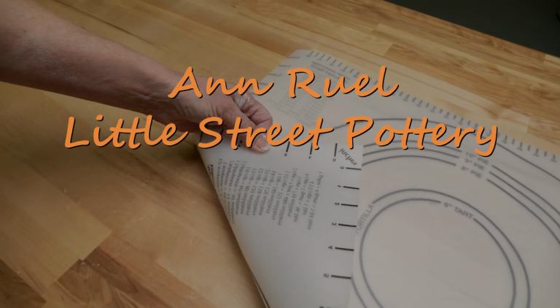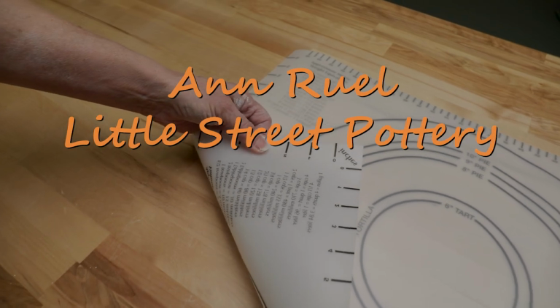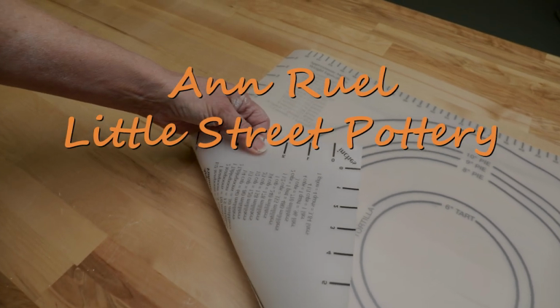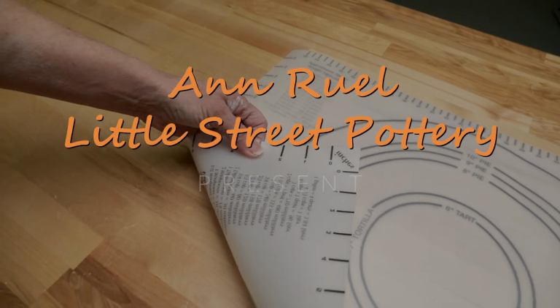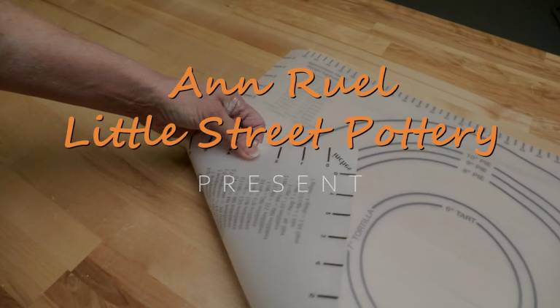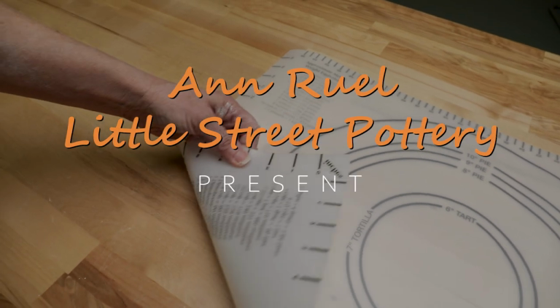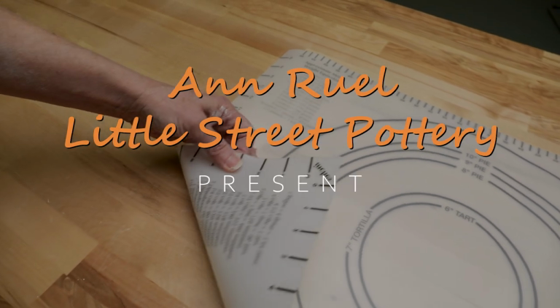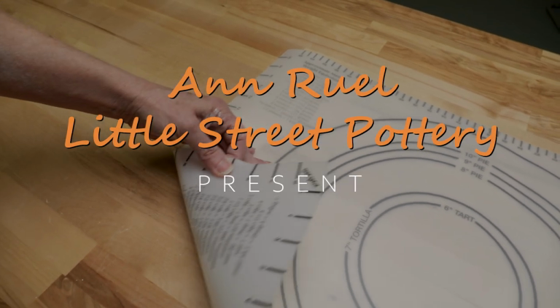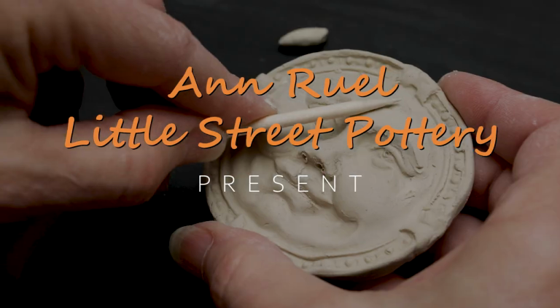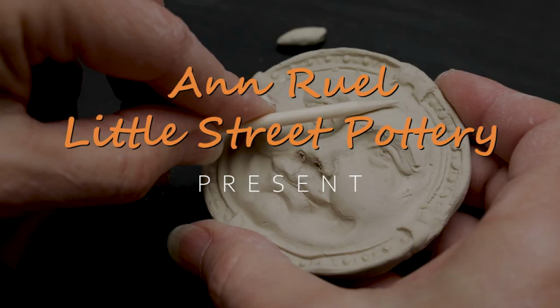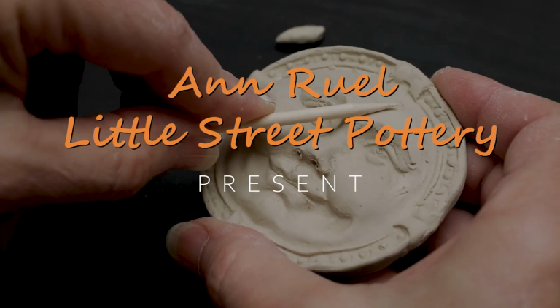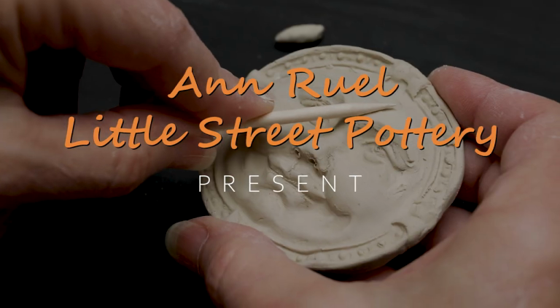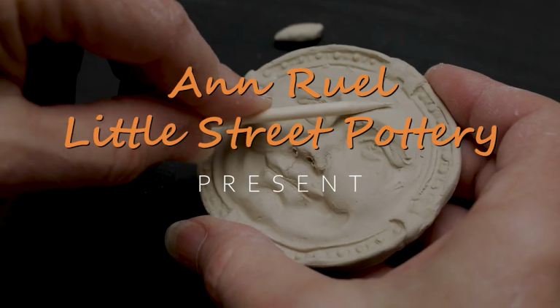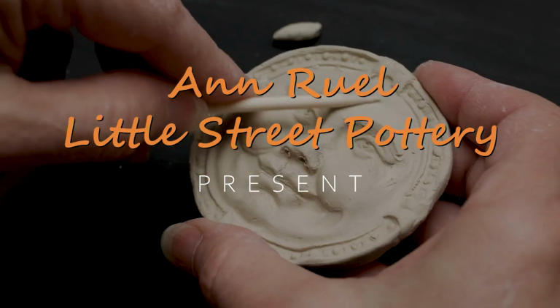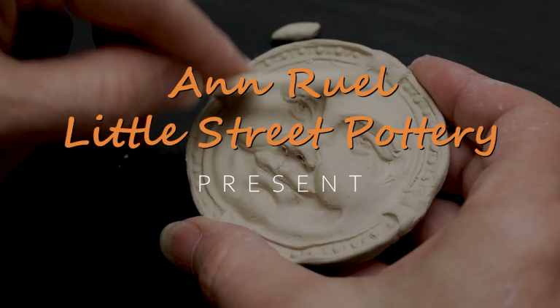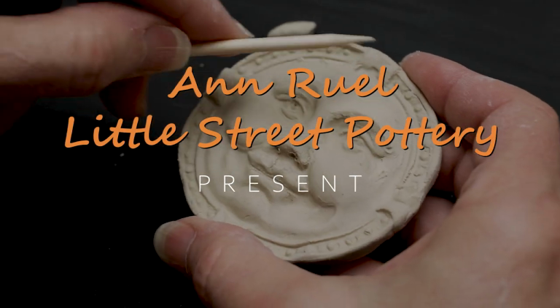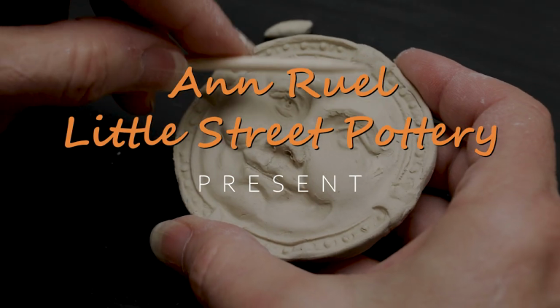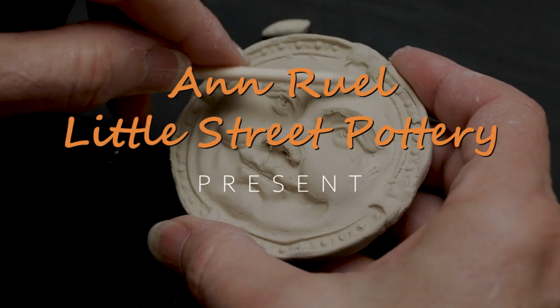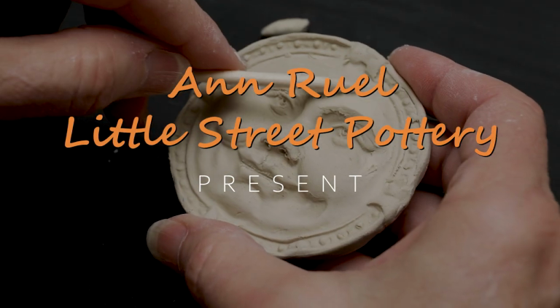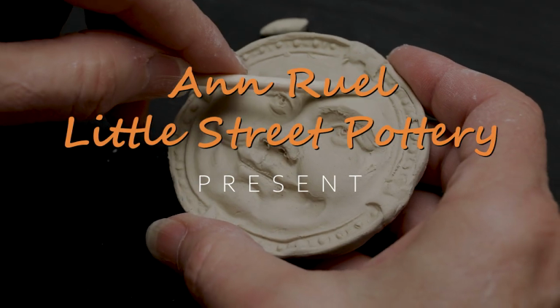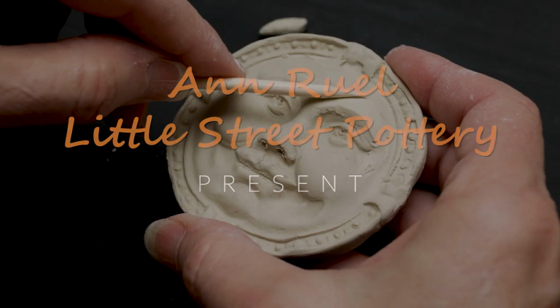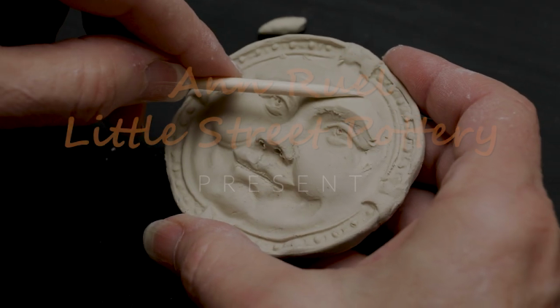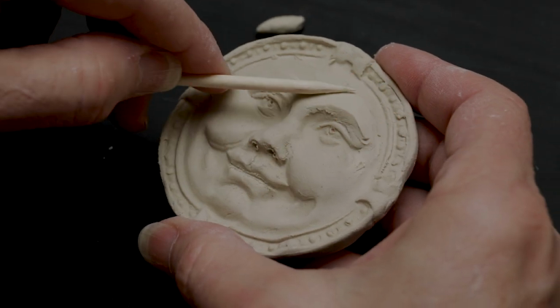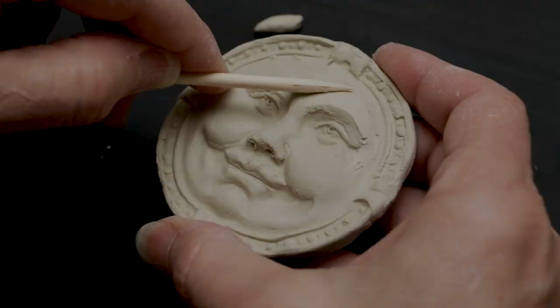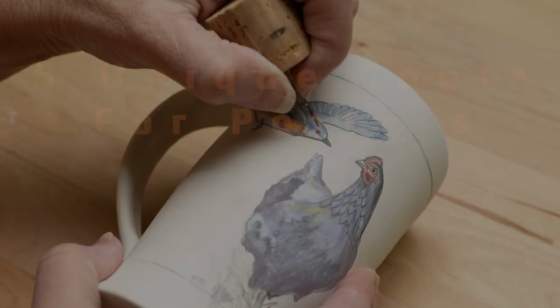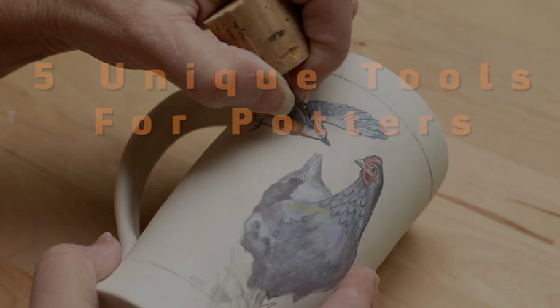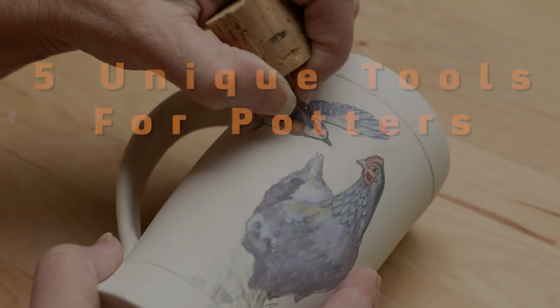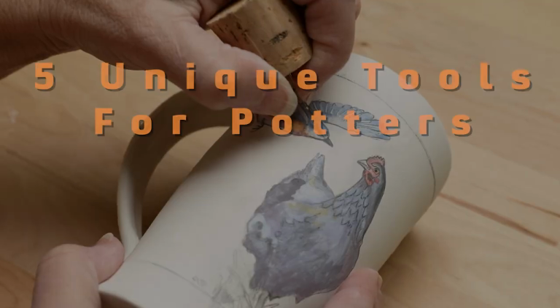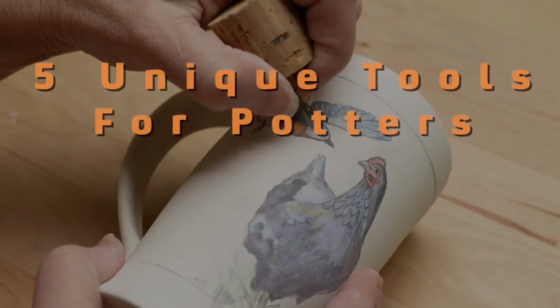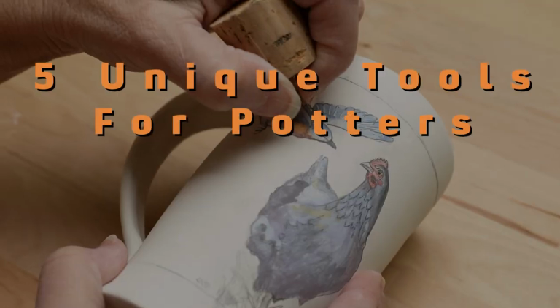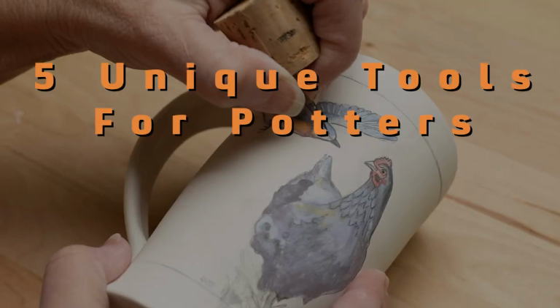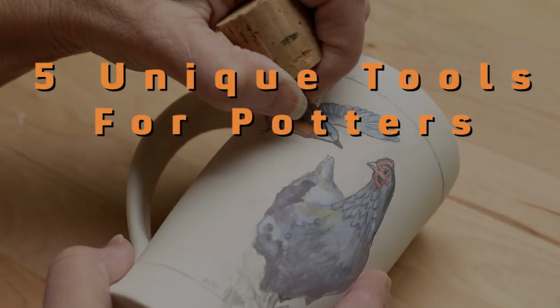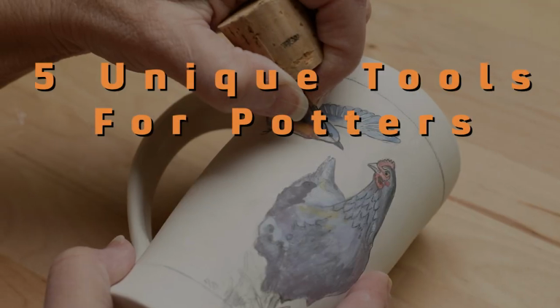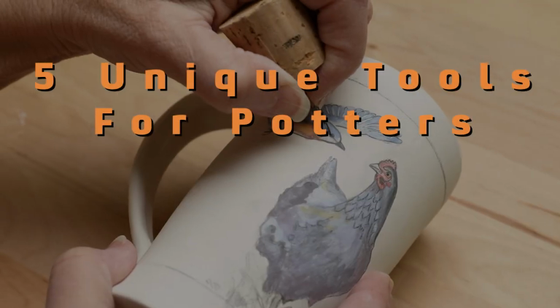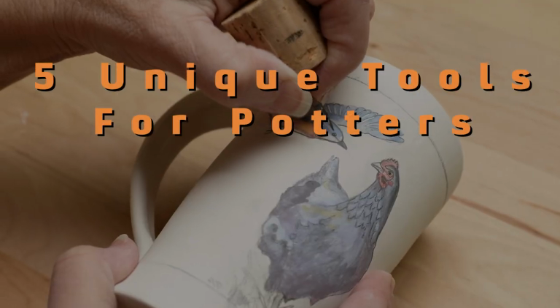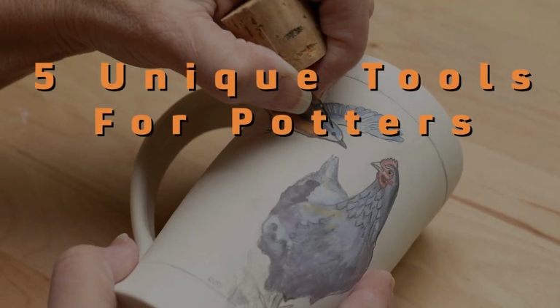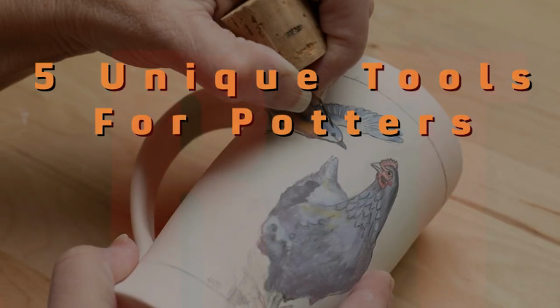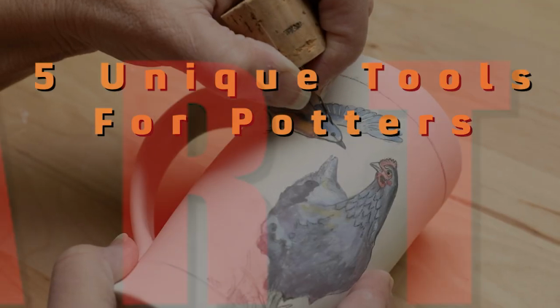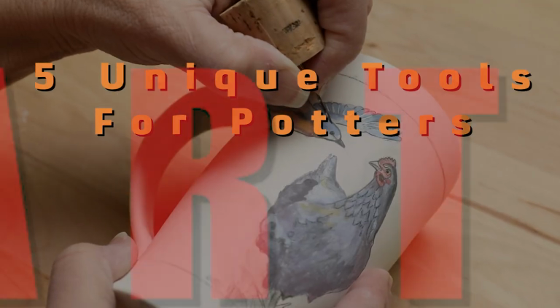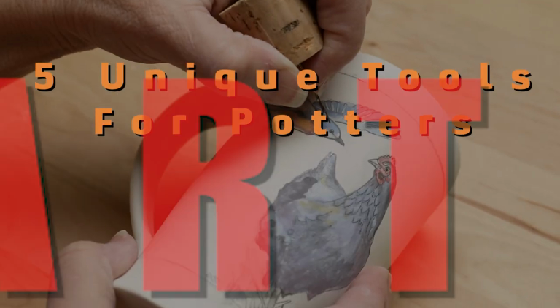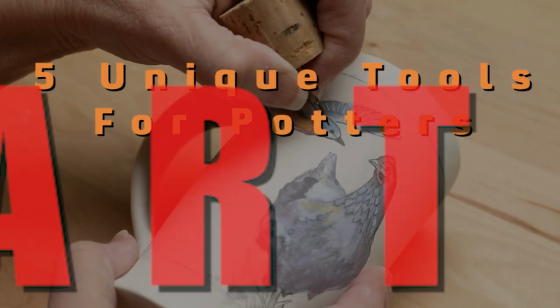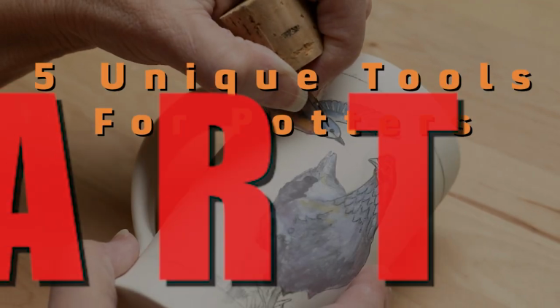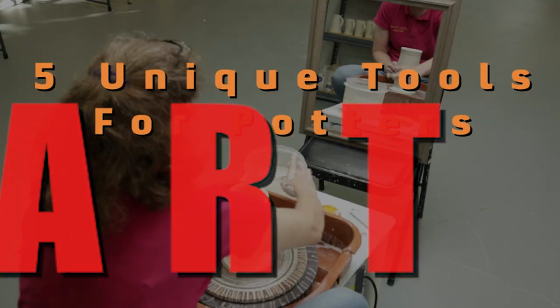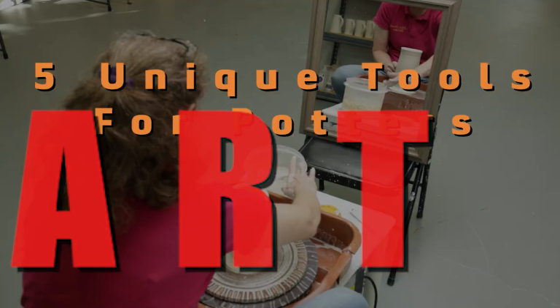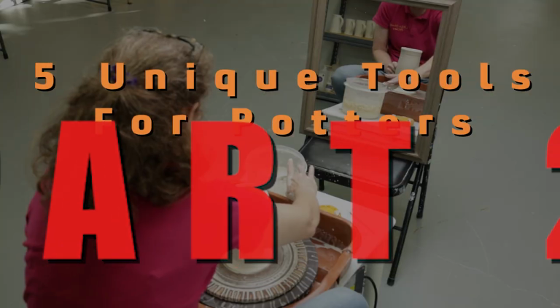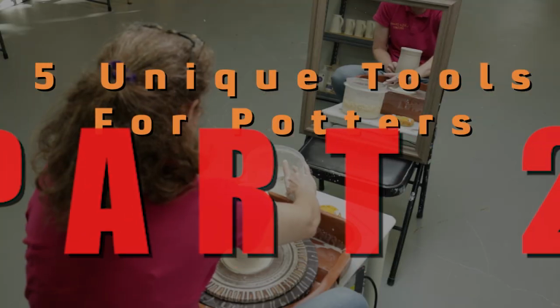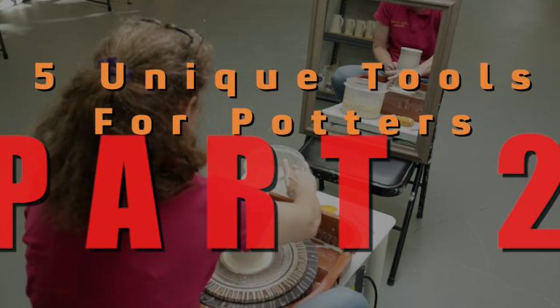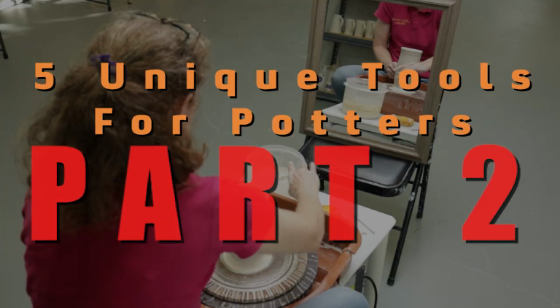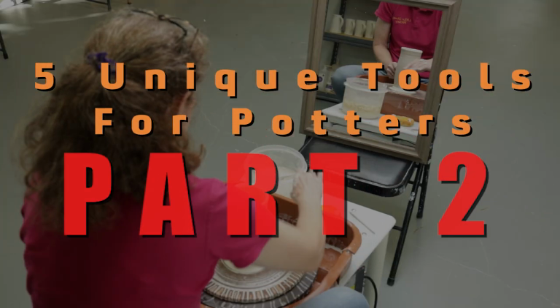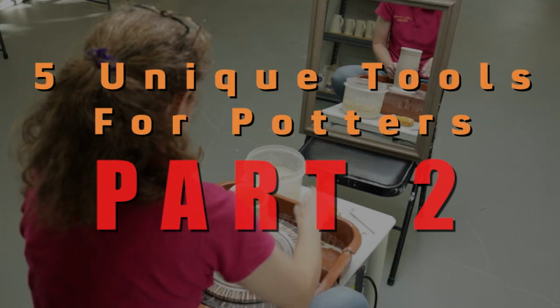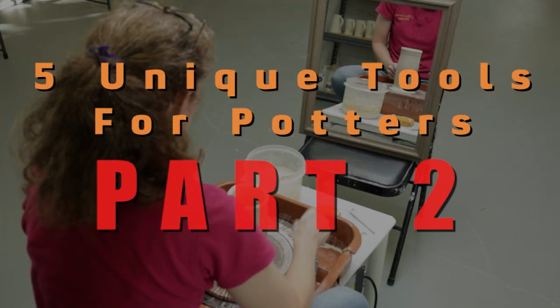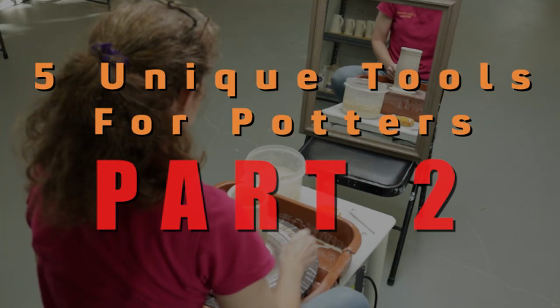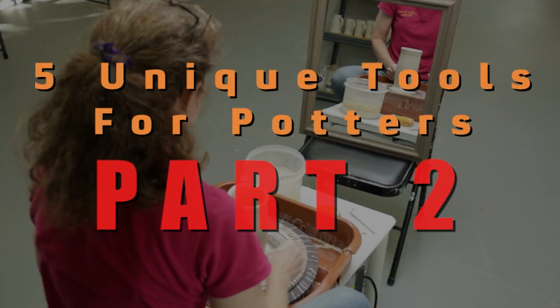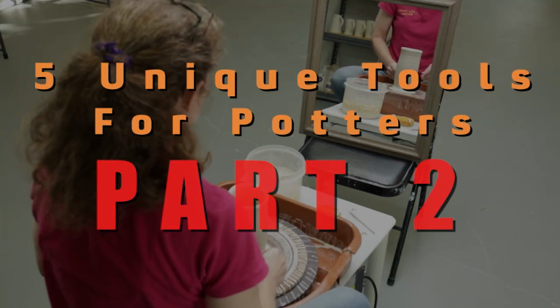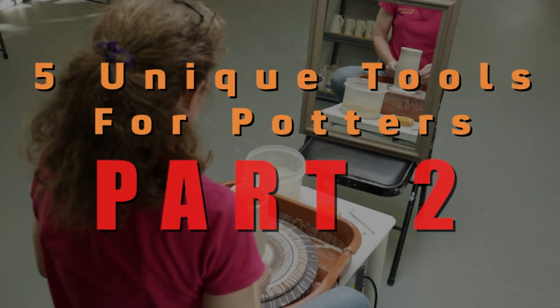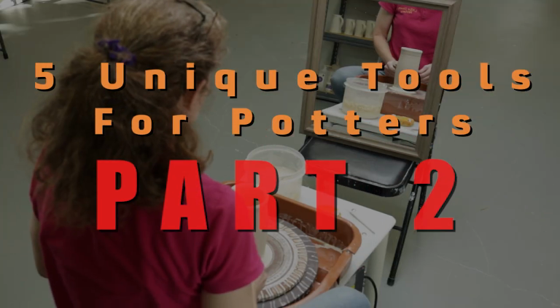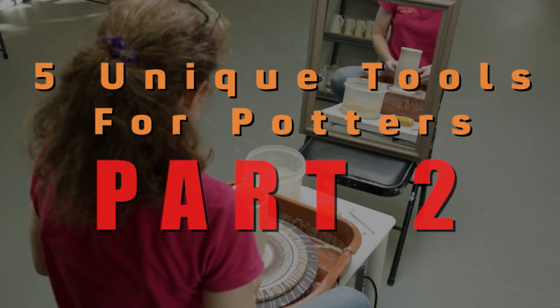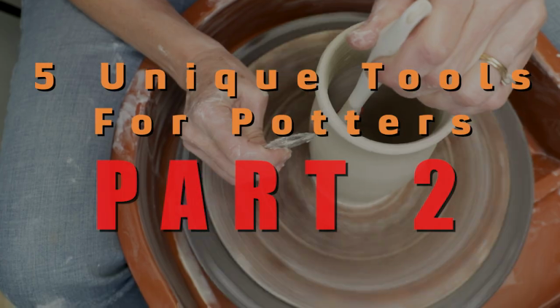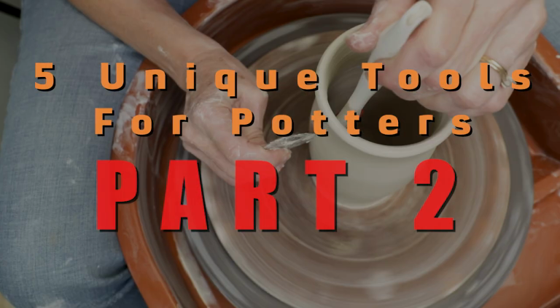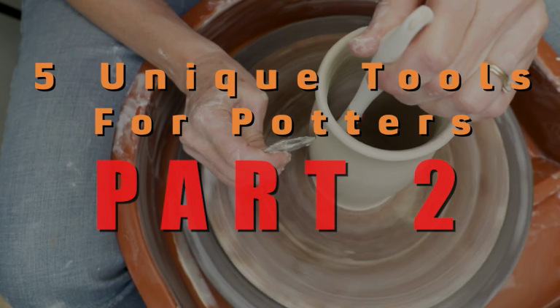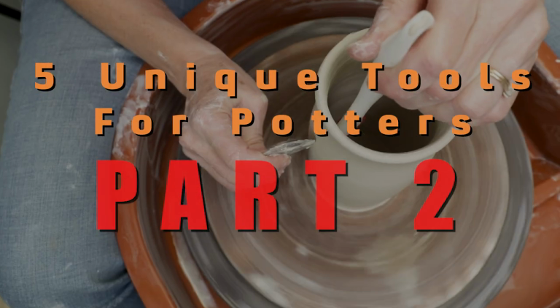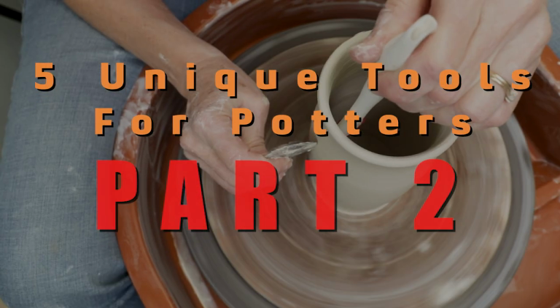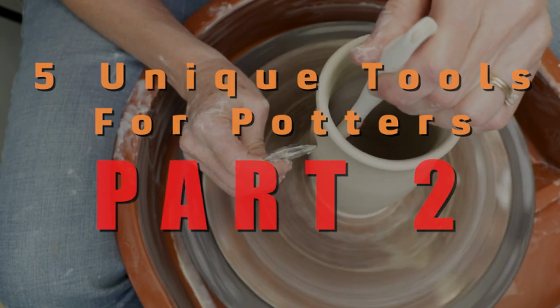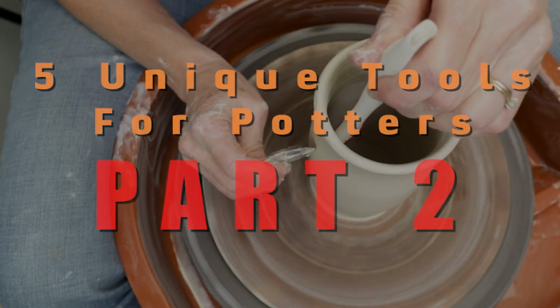Hi everybody, this is Ann. Here's five more unique tools from the Pottery Studio Facebook group.